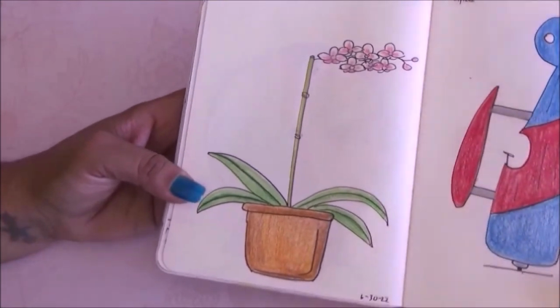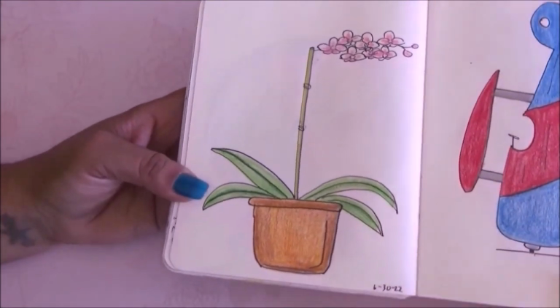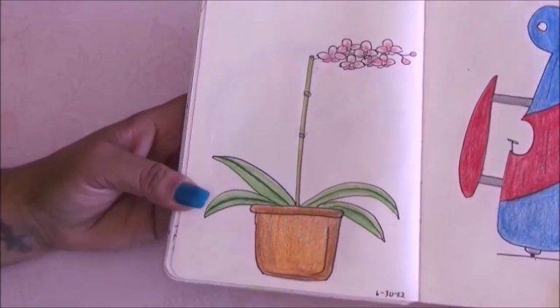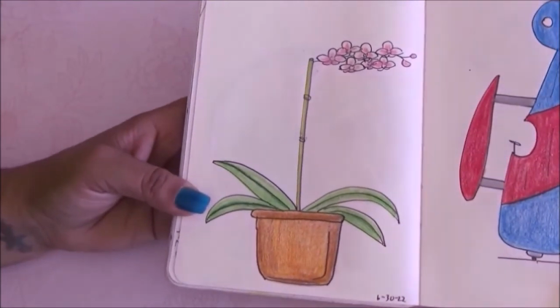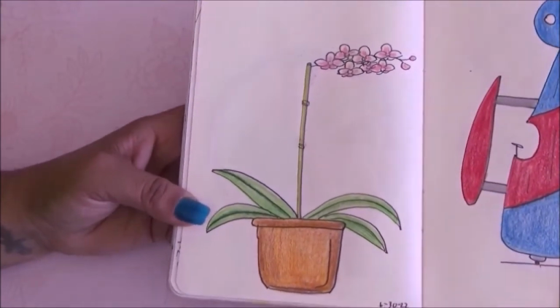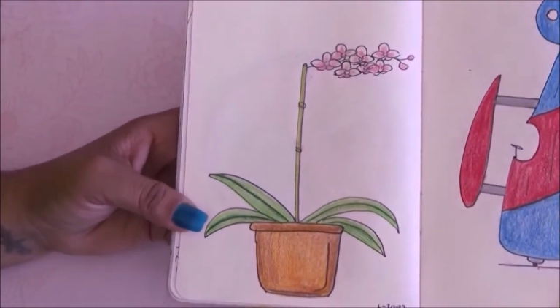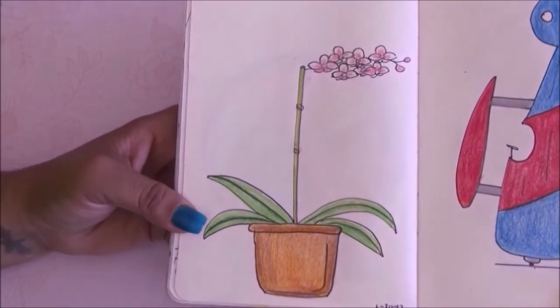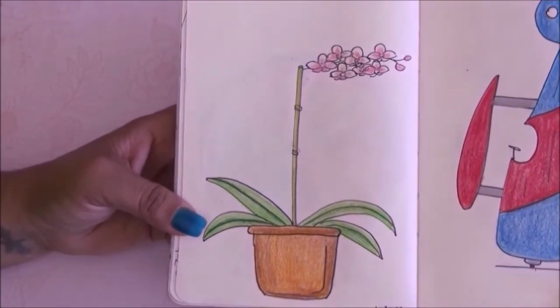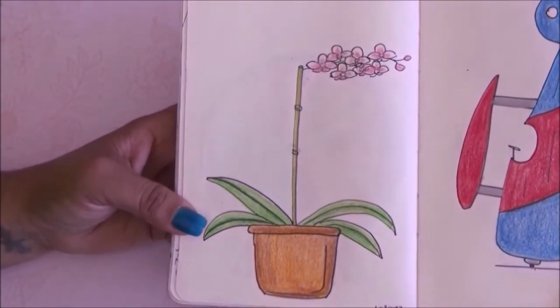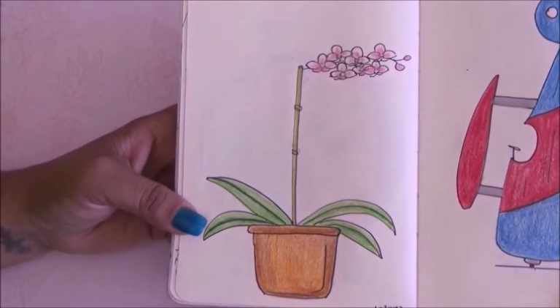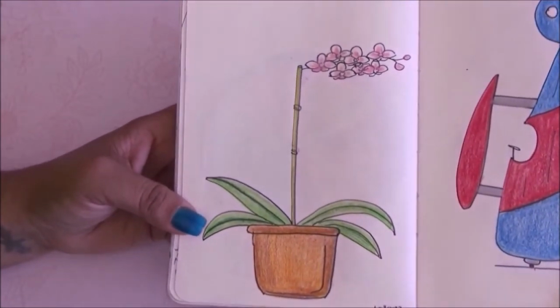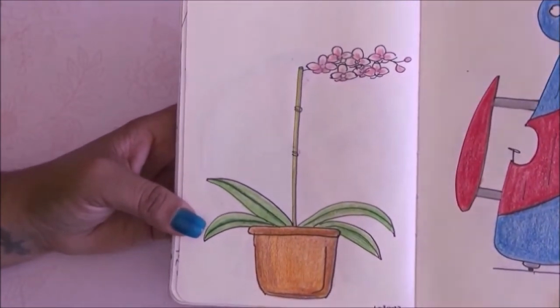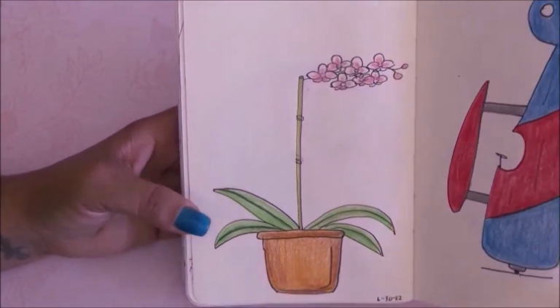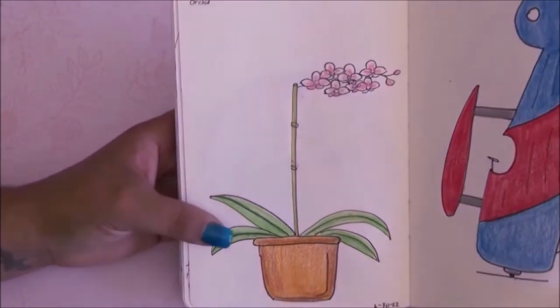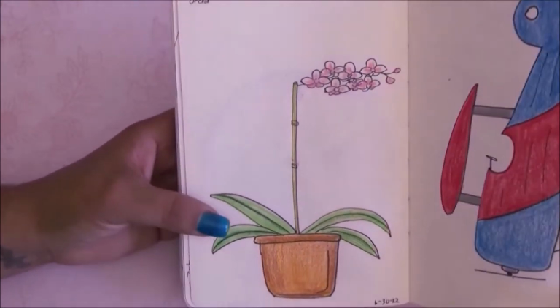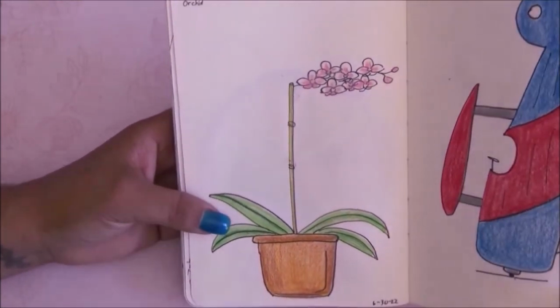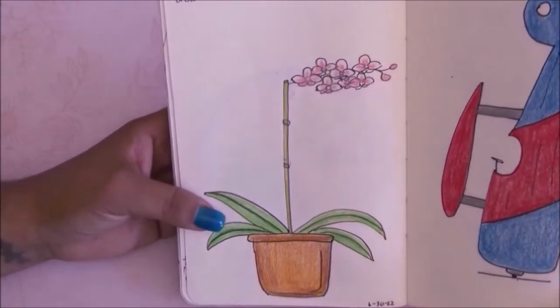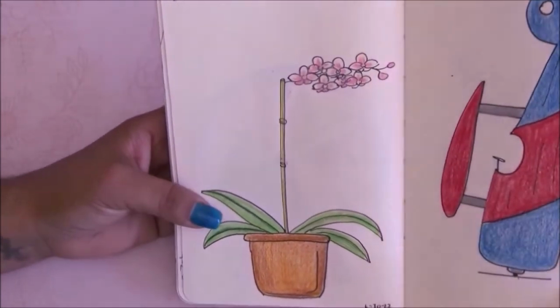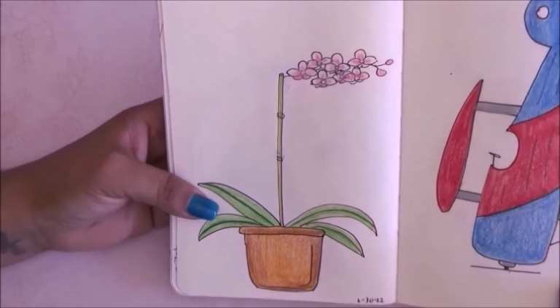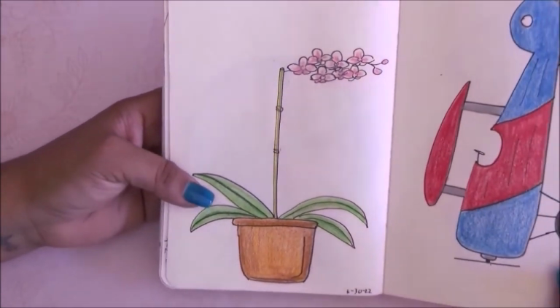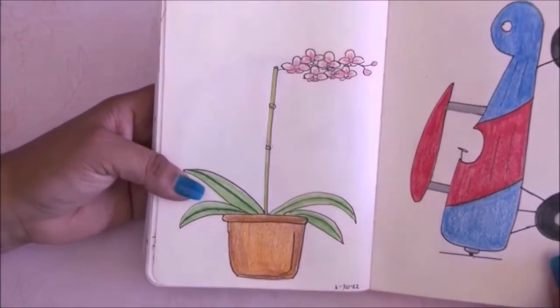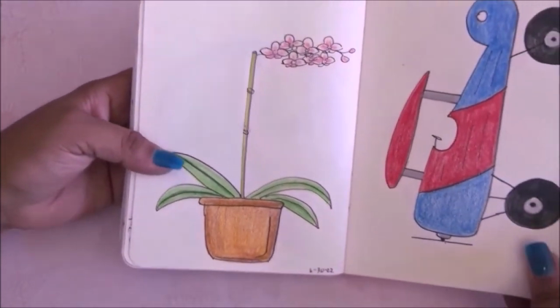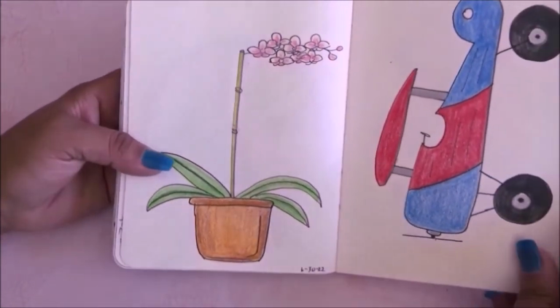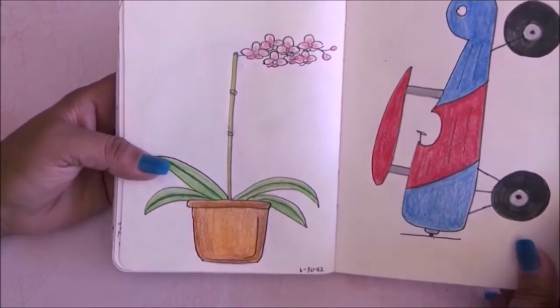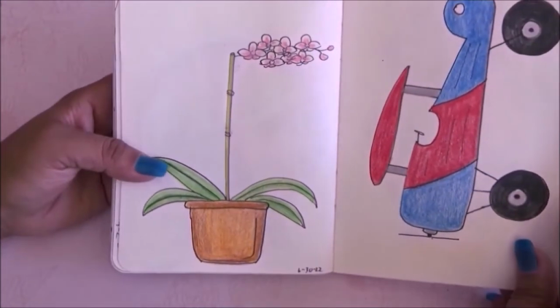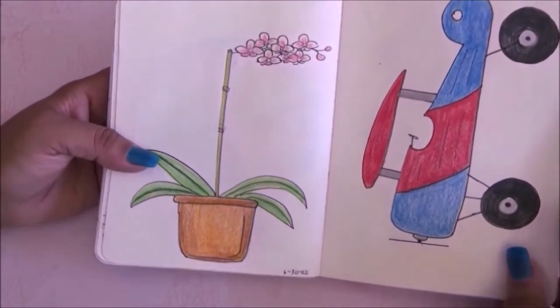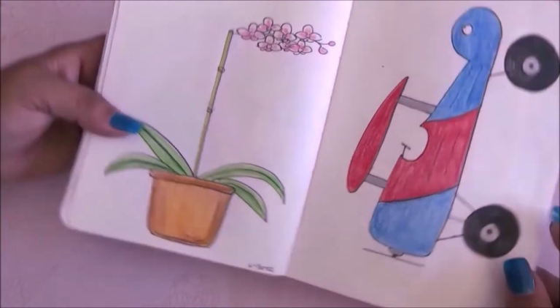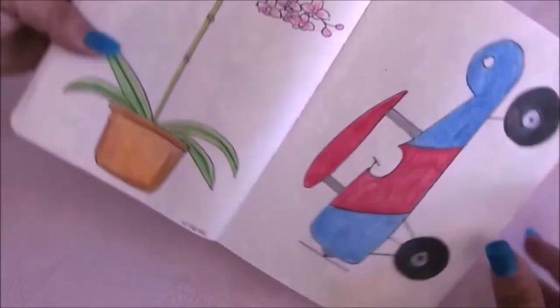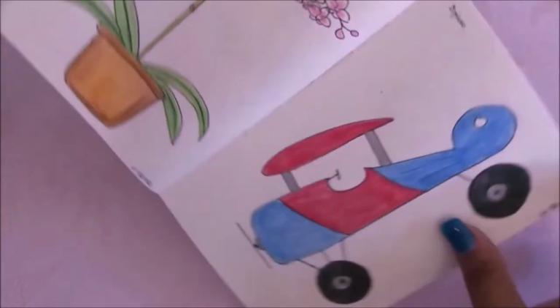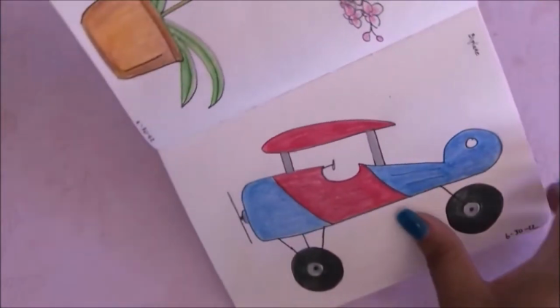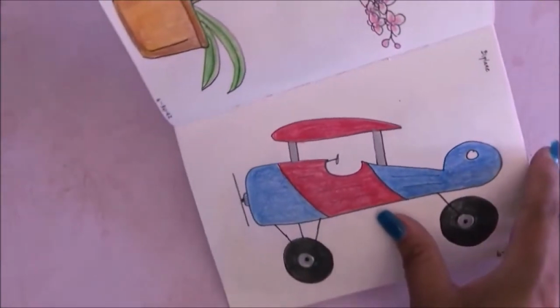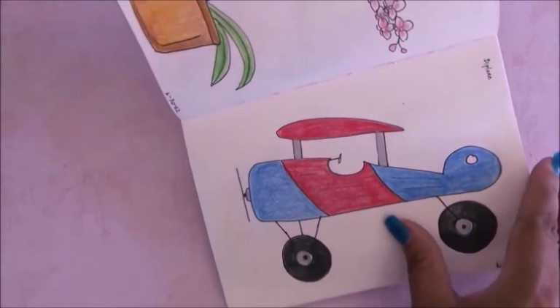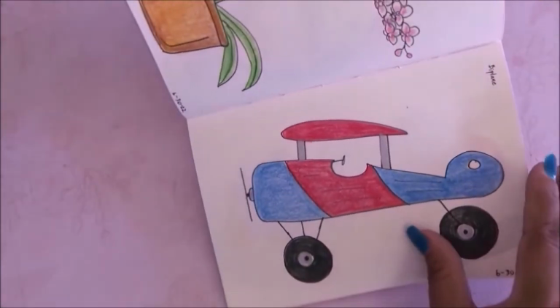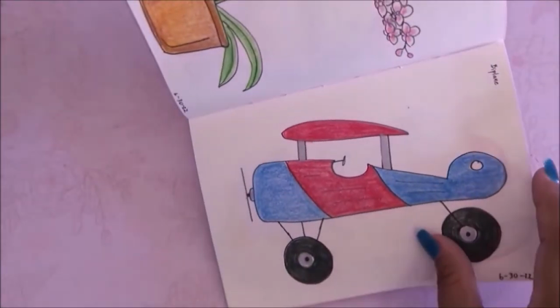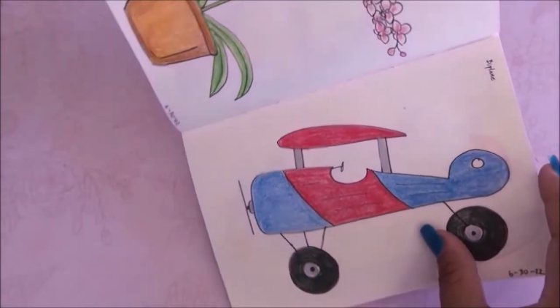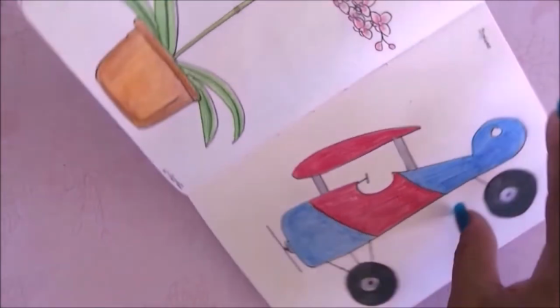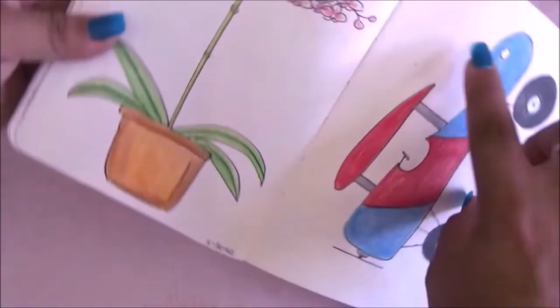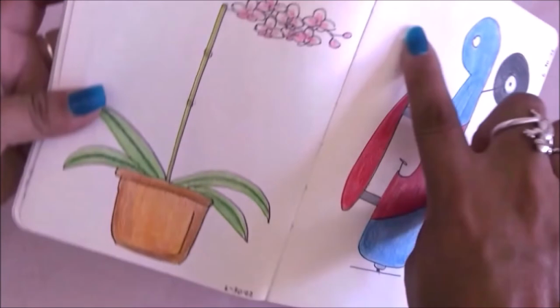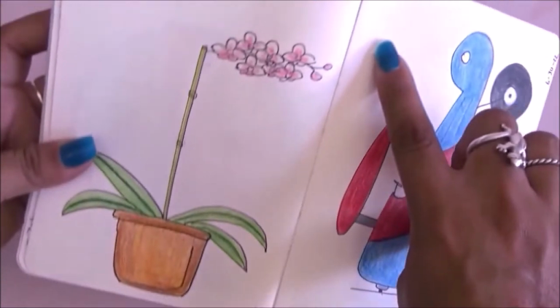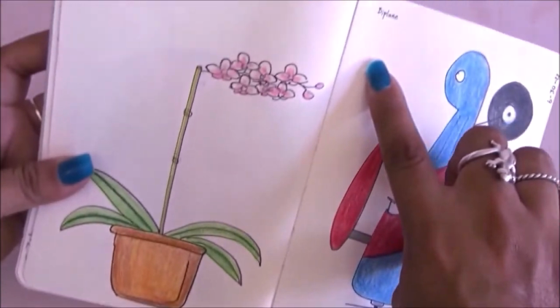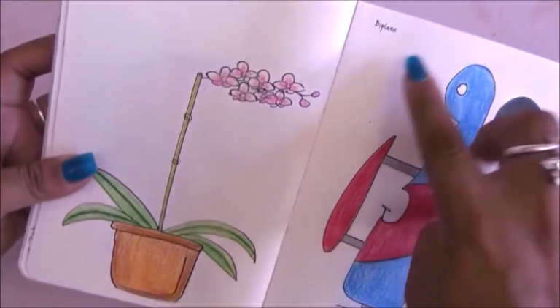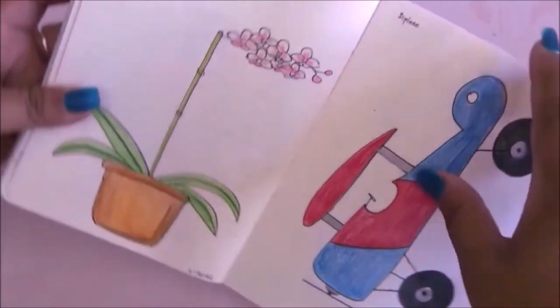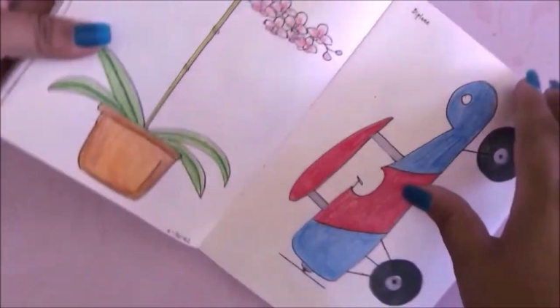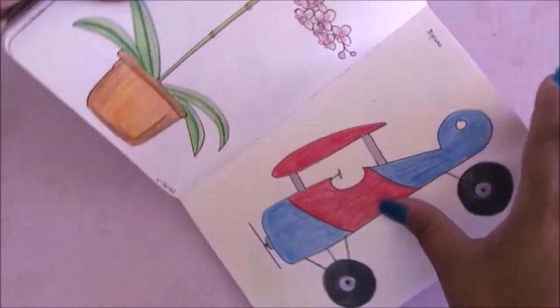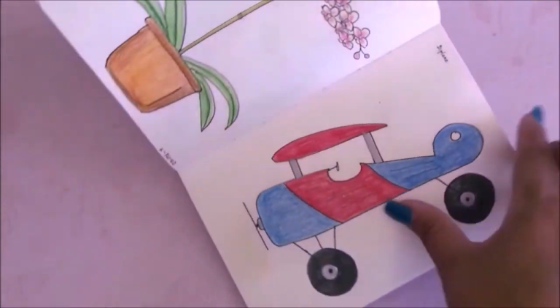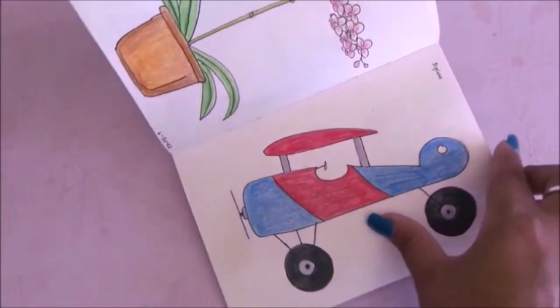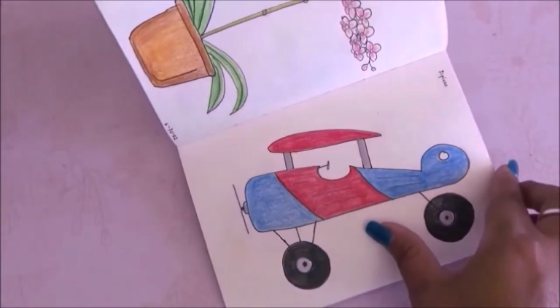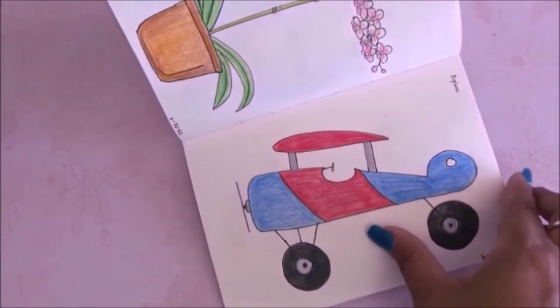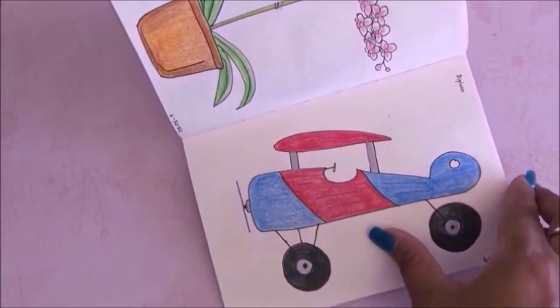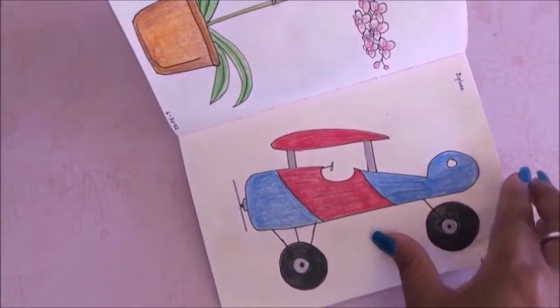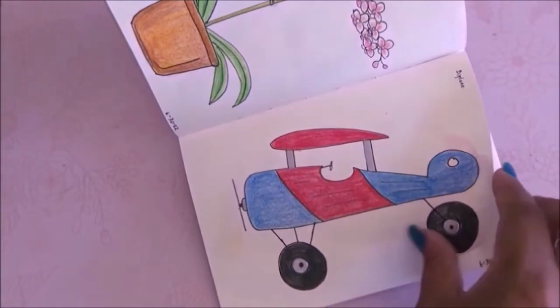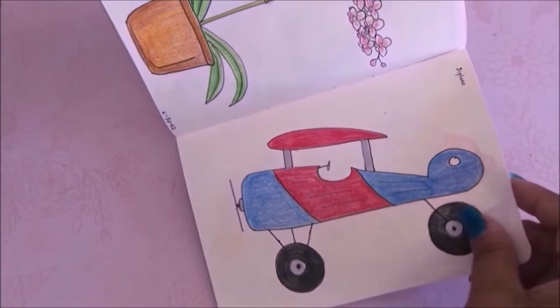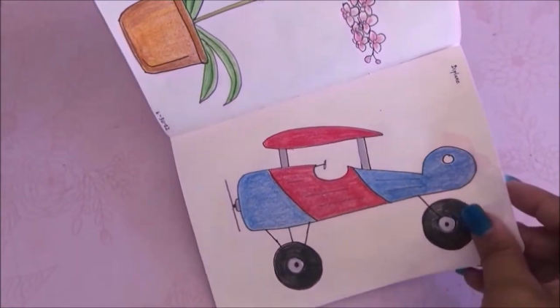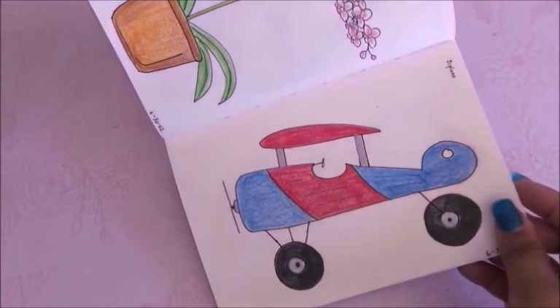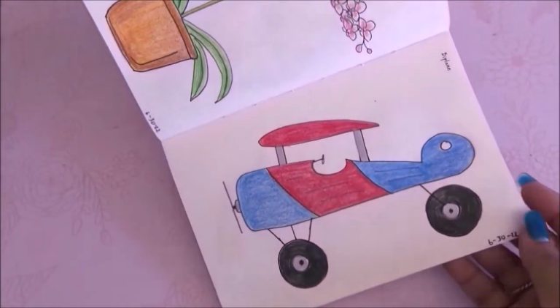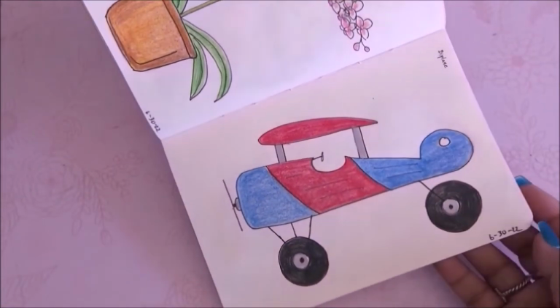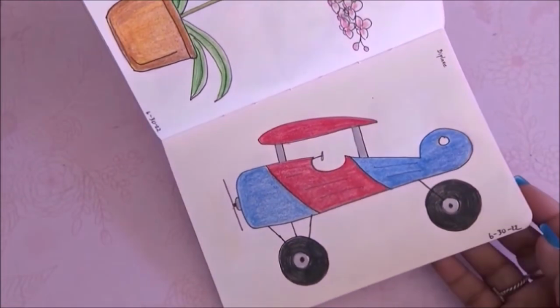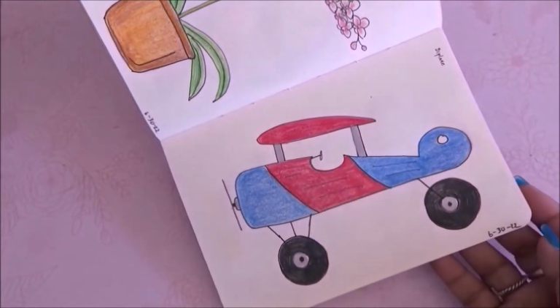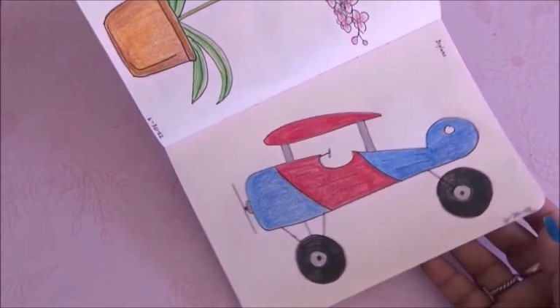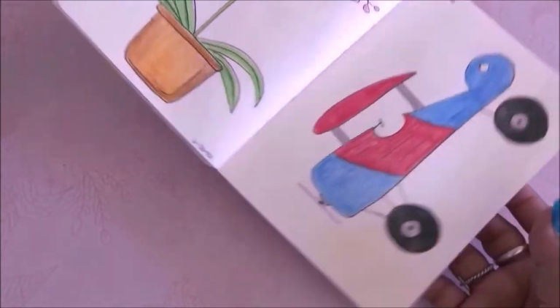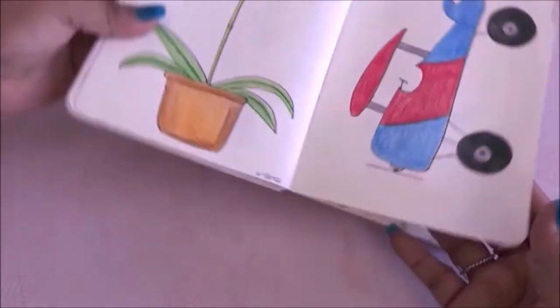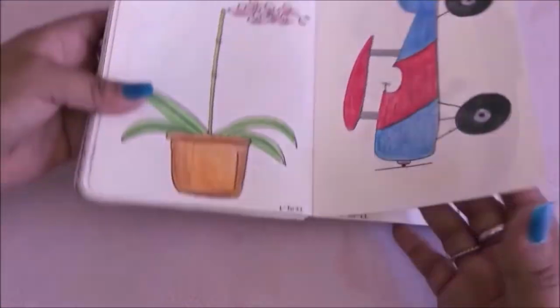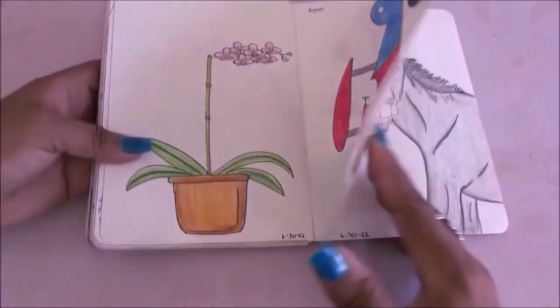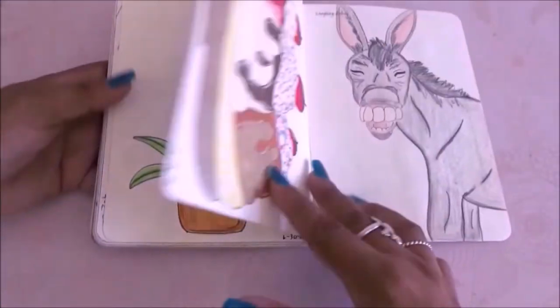The next prompt is orchid and I really like this one — very simple but really cute. Then we have the biplane, and I just noticed I'm missing lines on the tire.